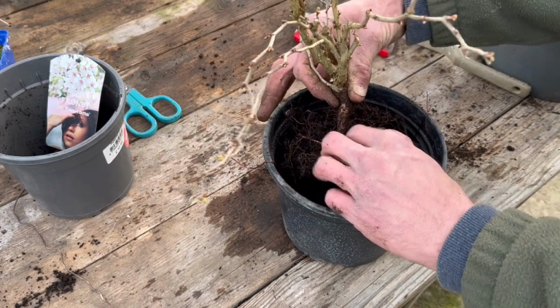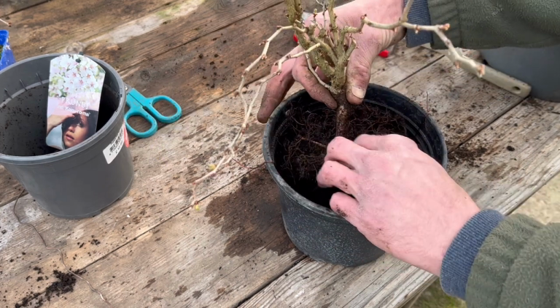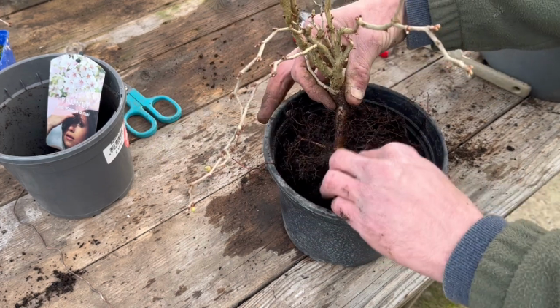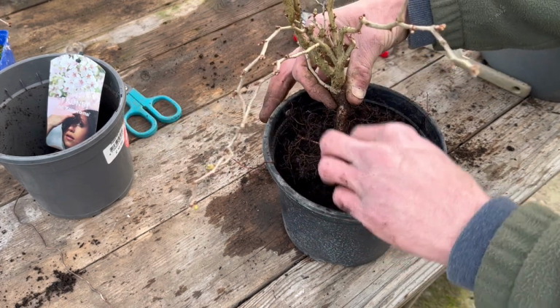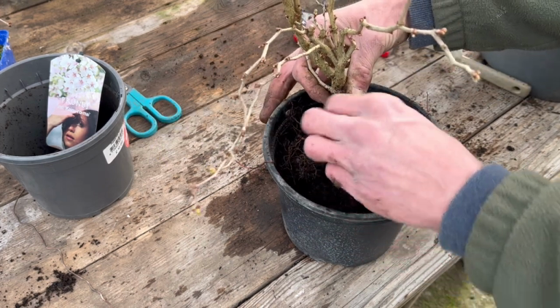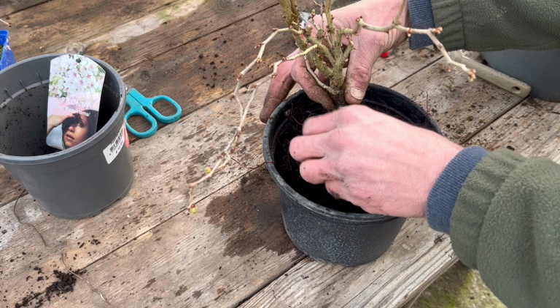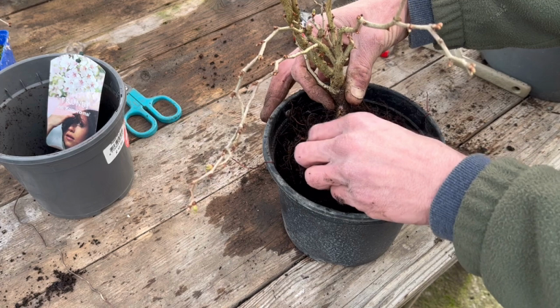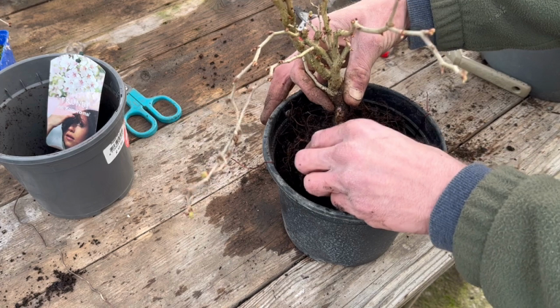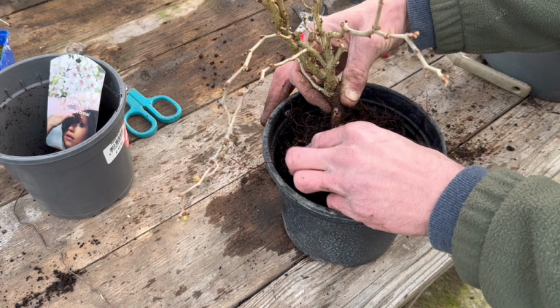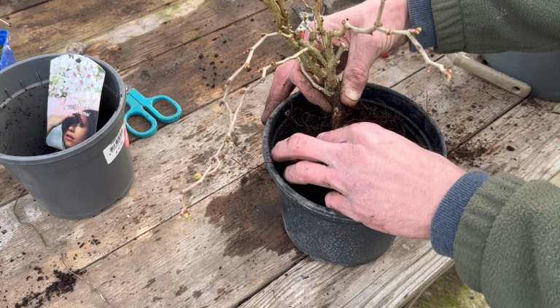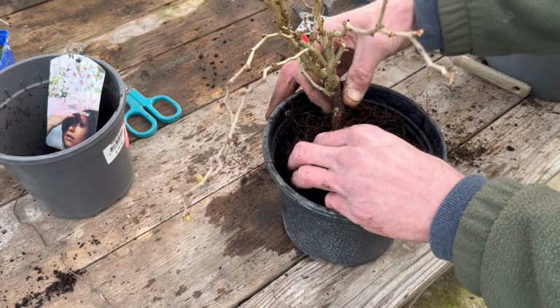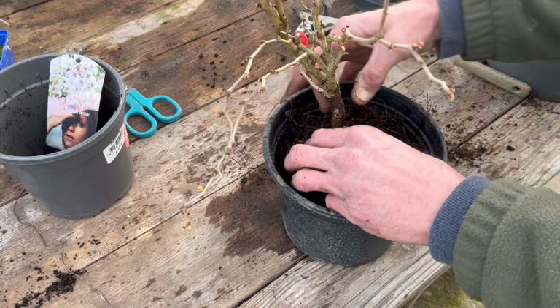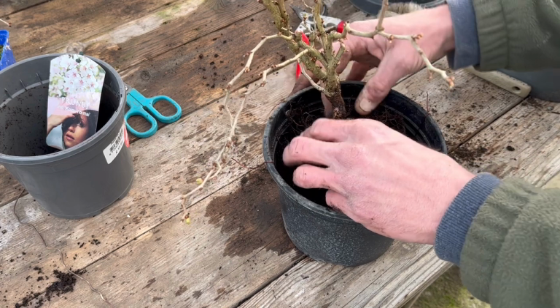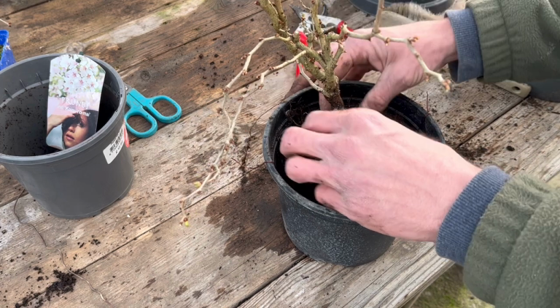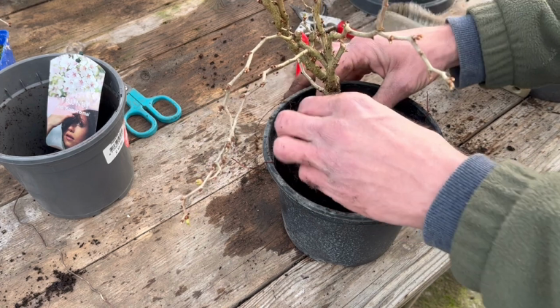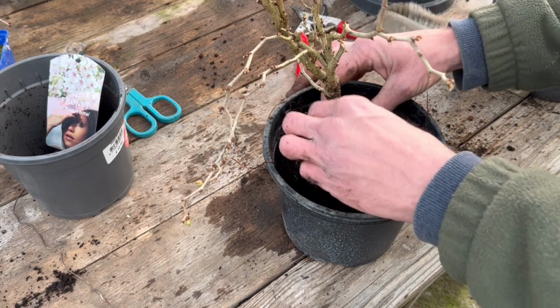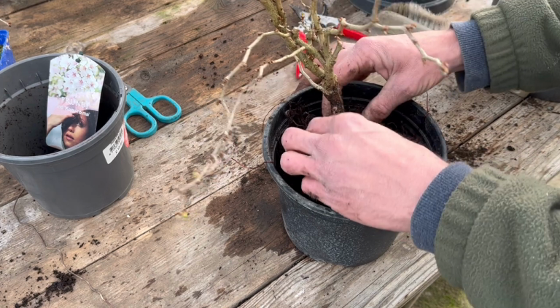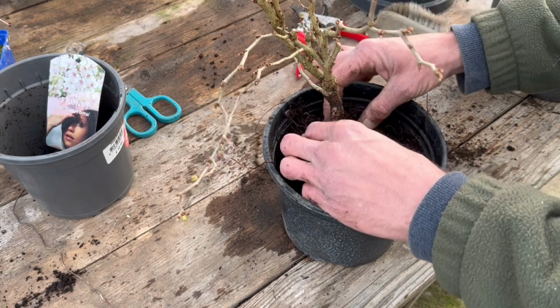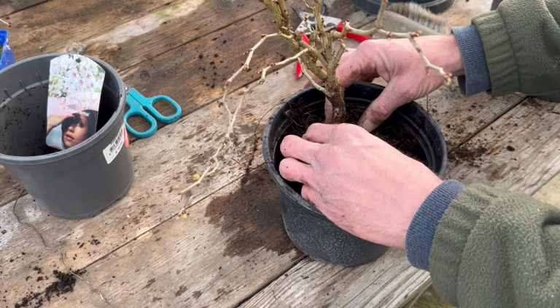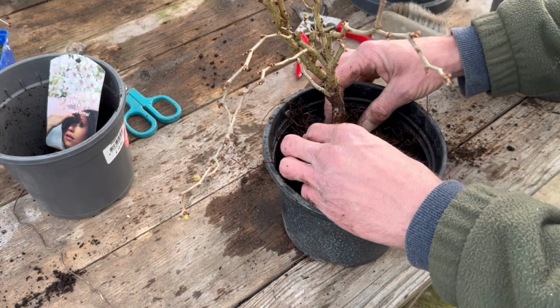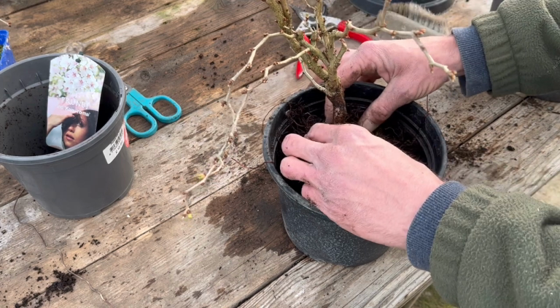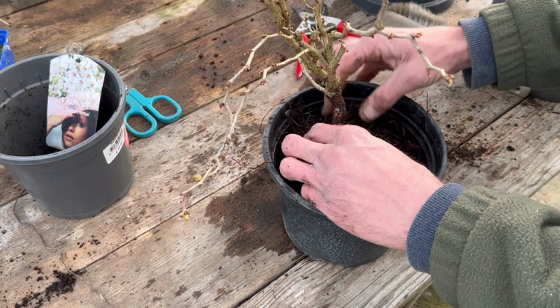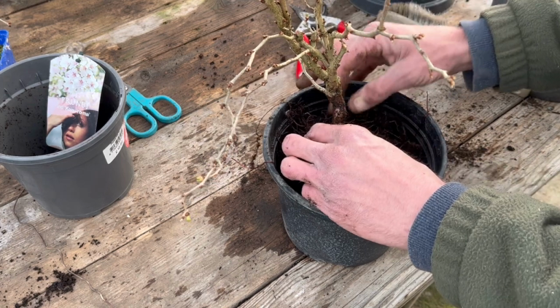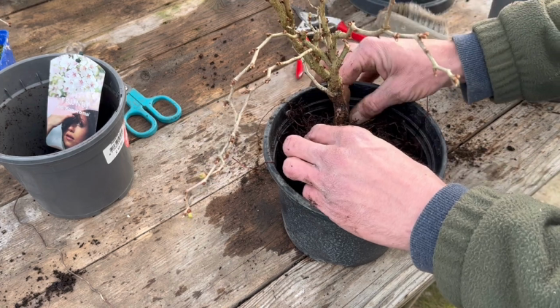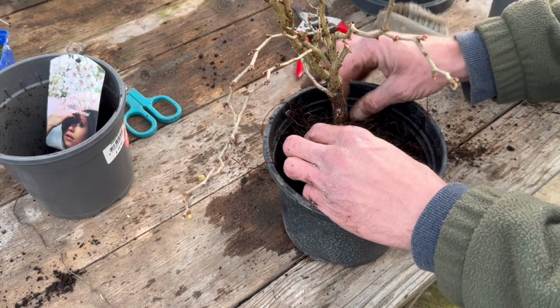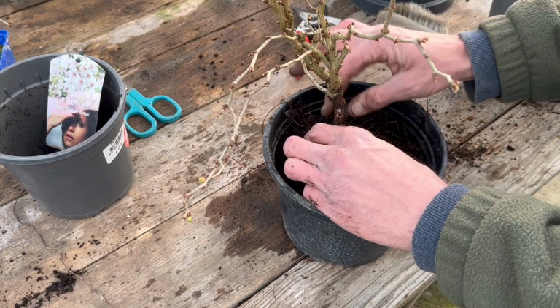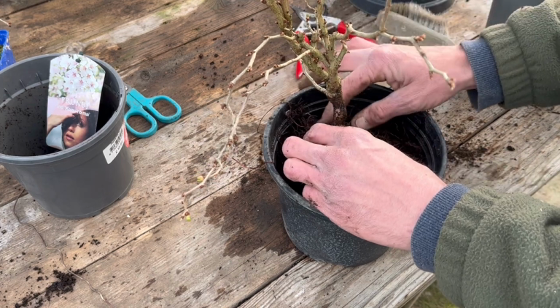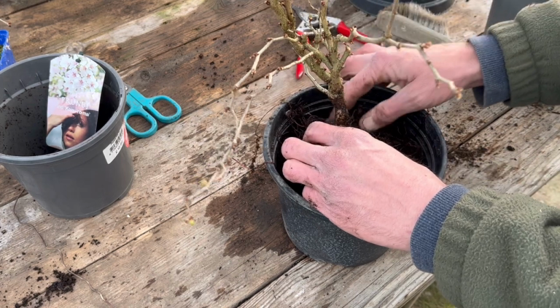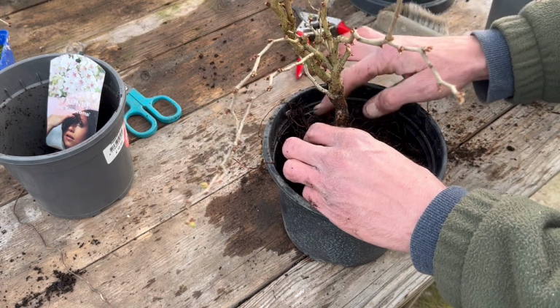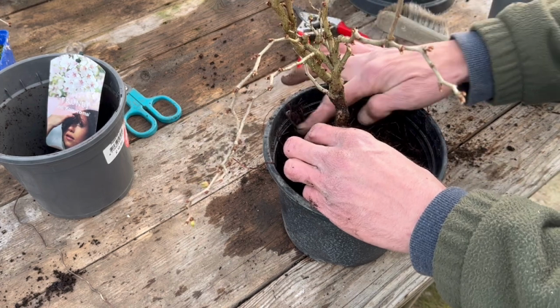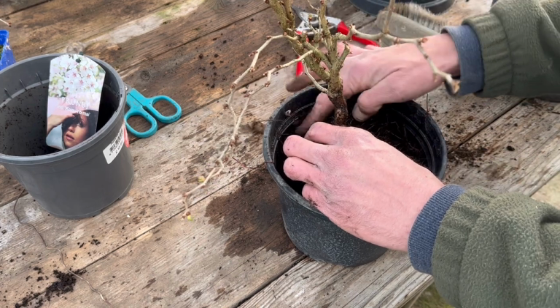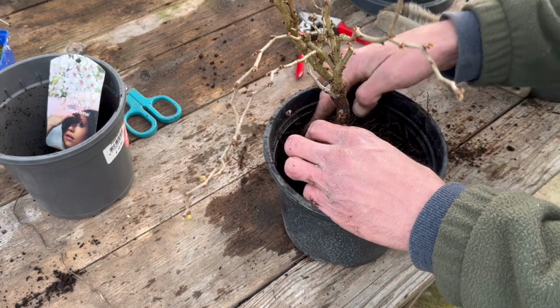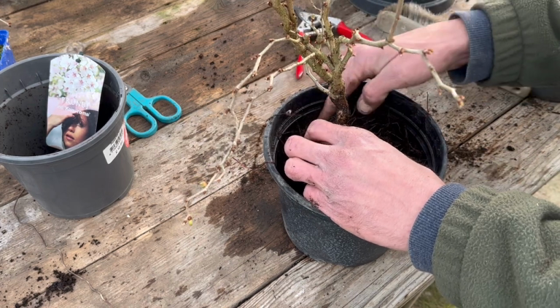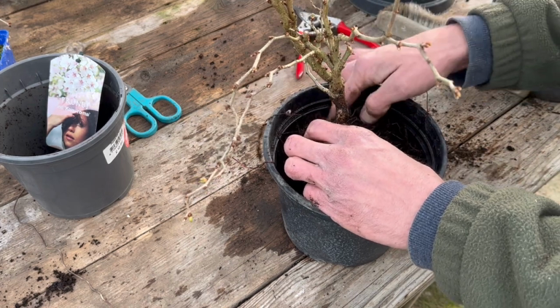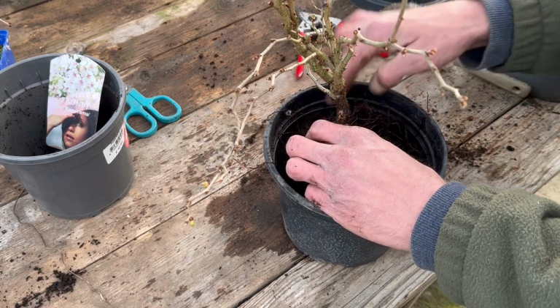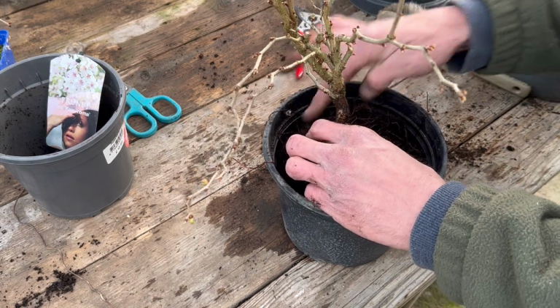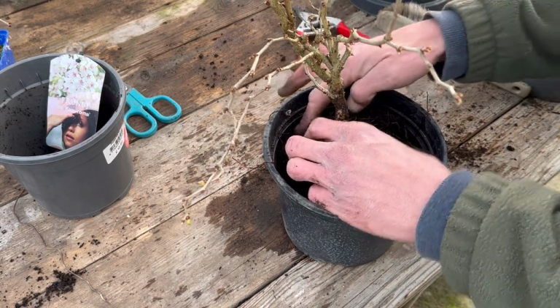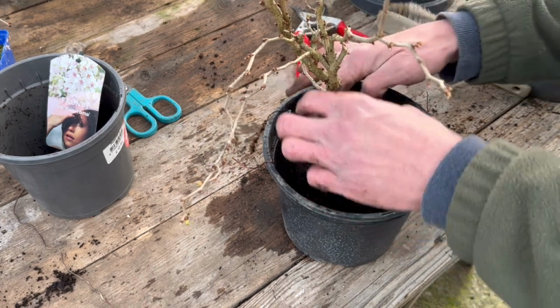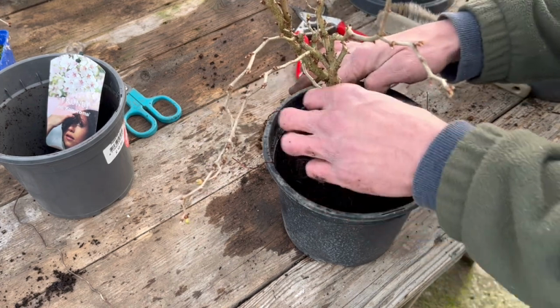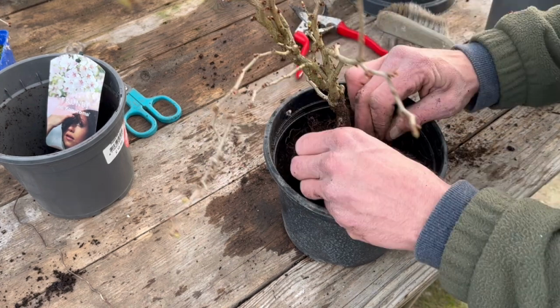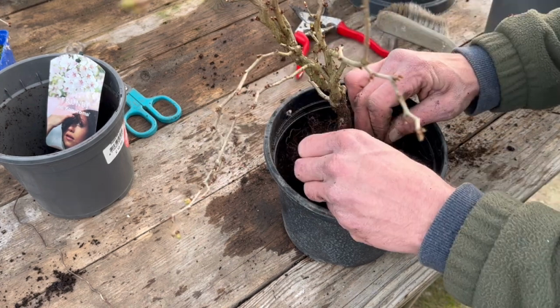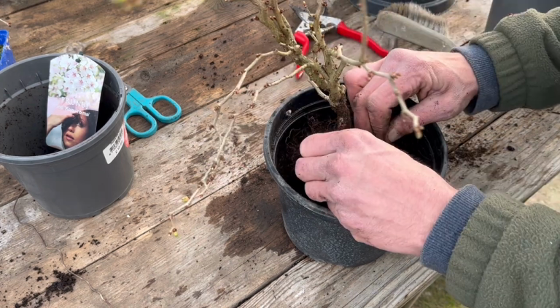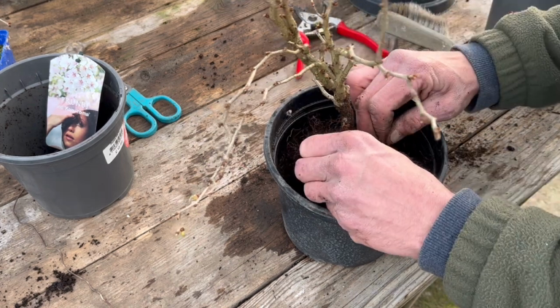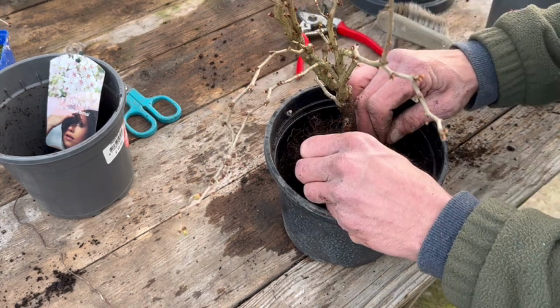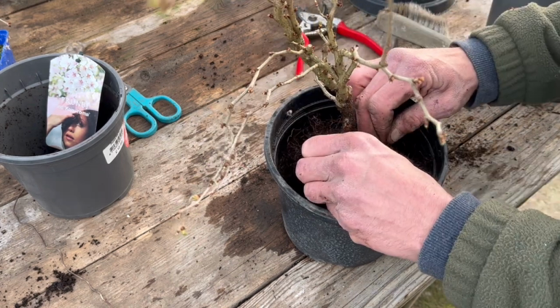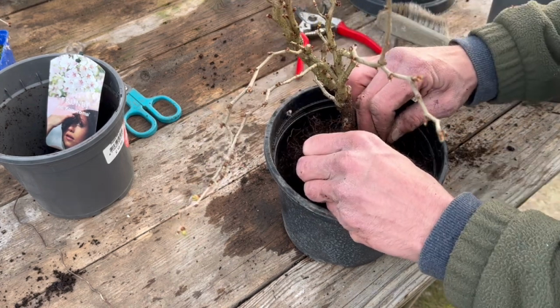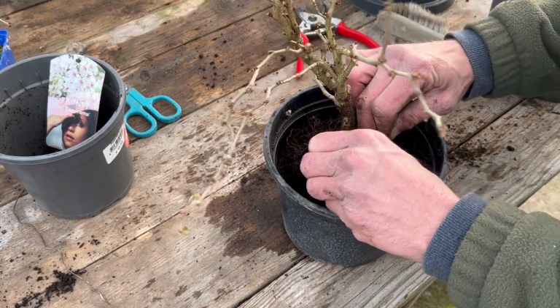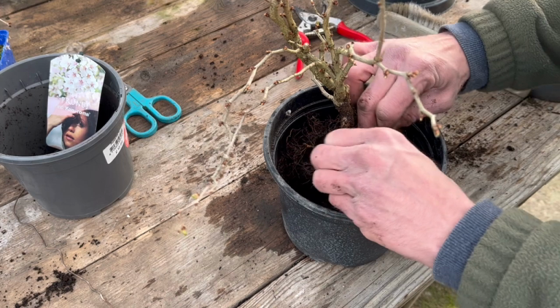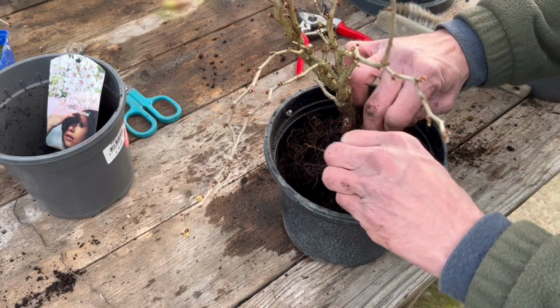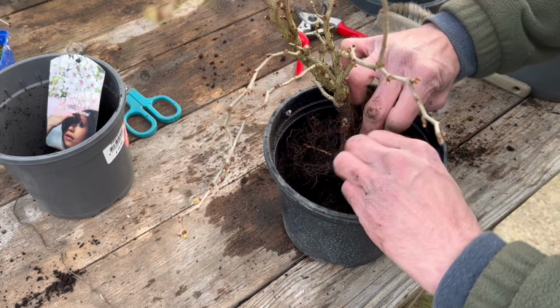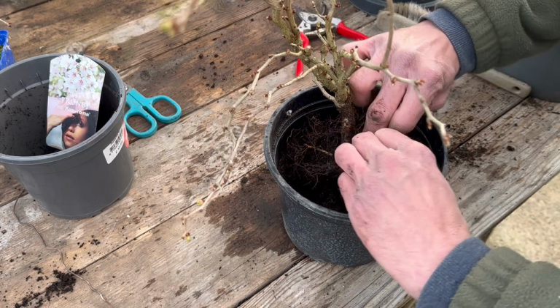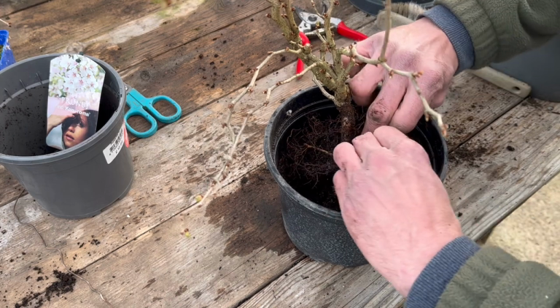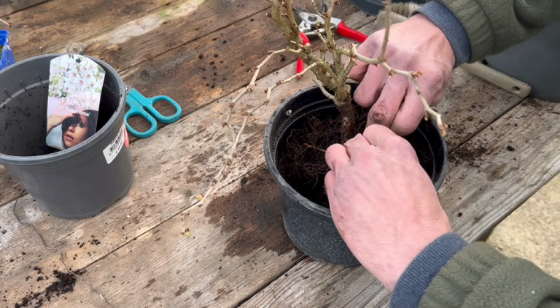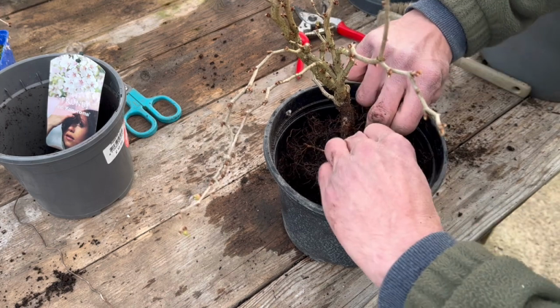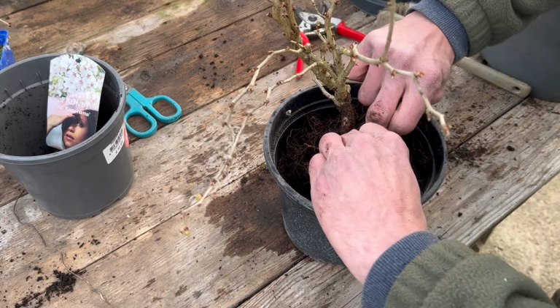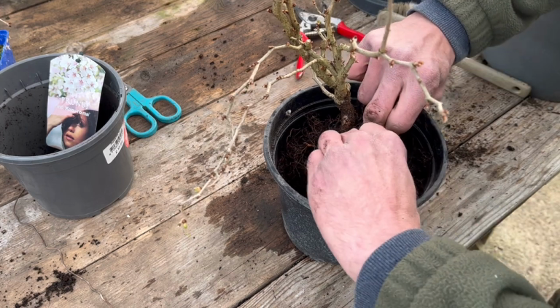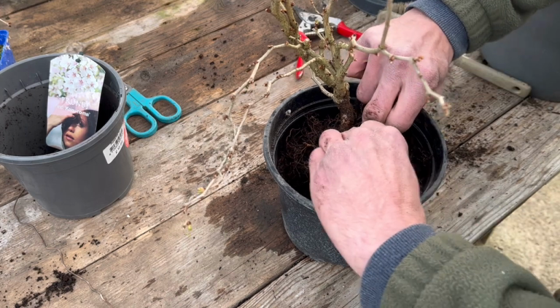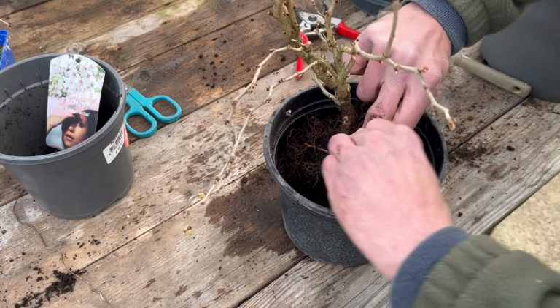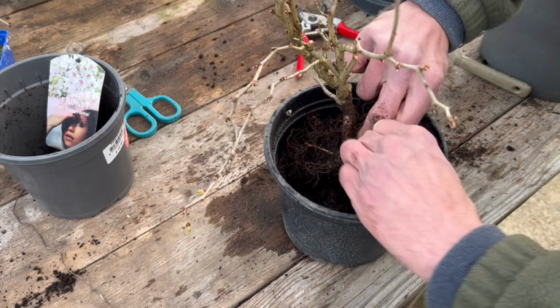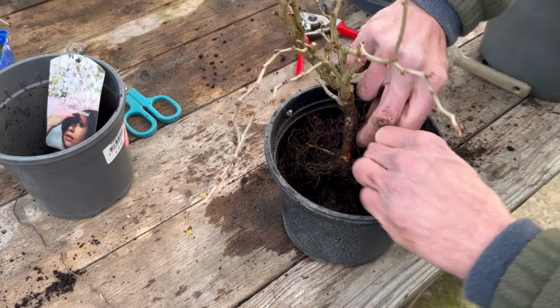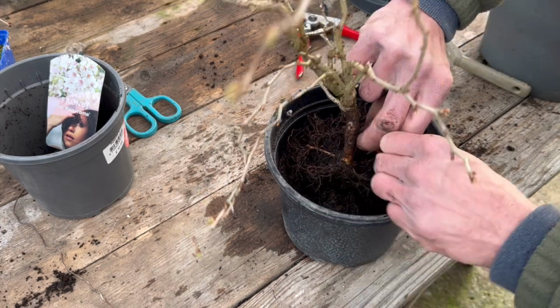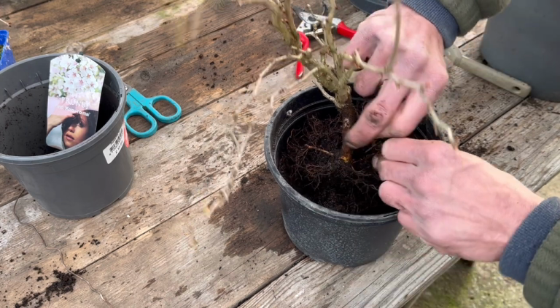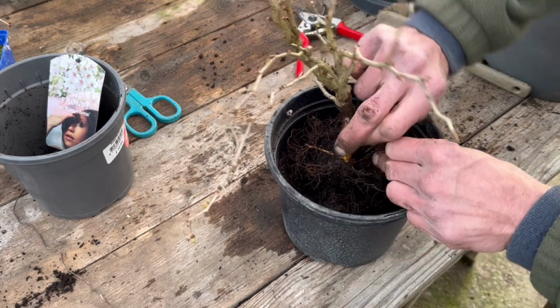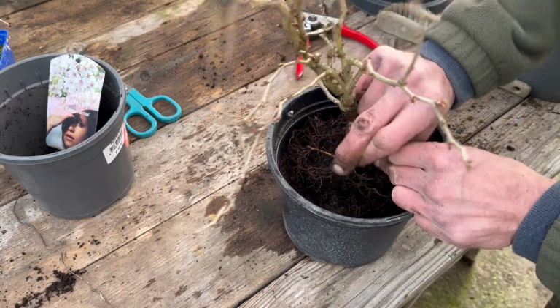We'll use these bits of wire to help pull those odd roots down as well at this point. There we go.